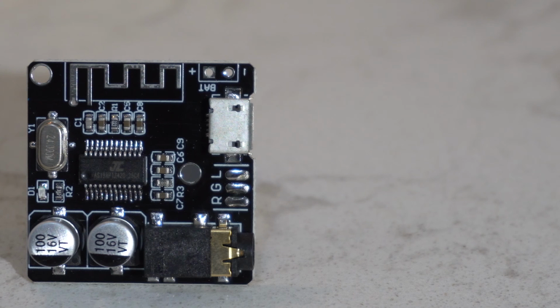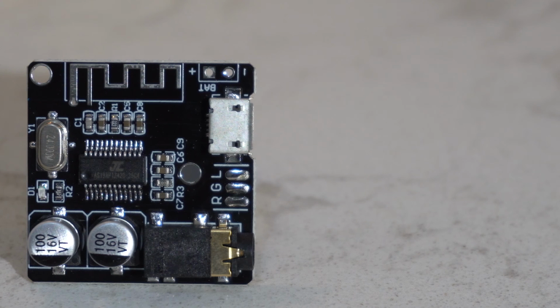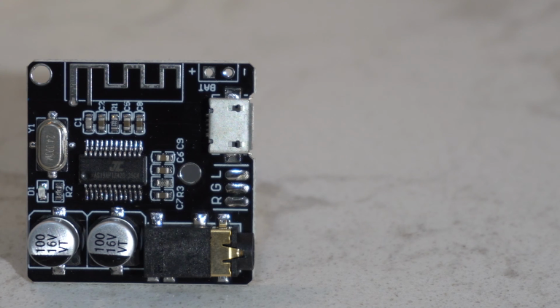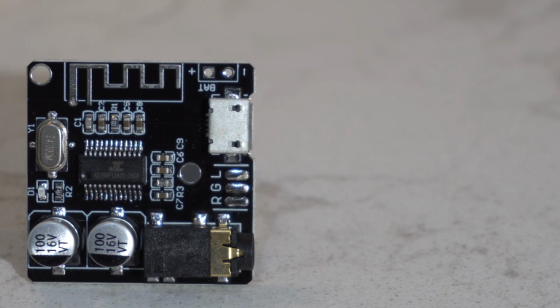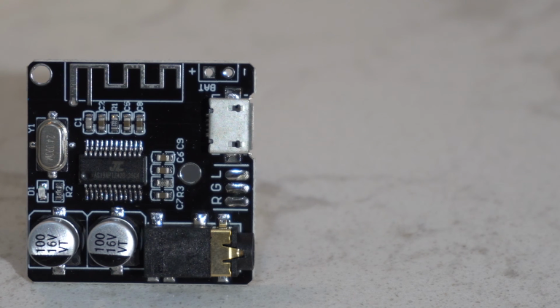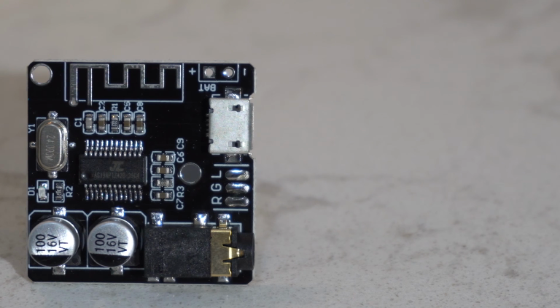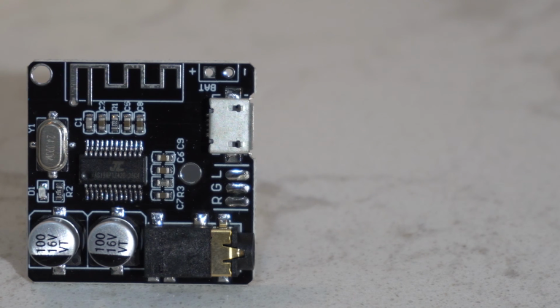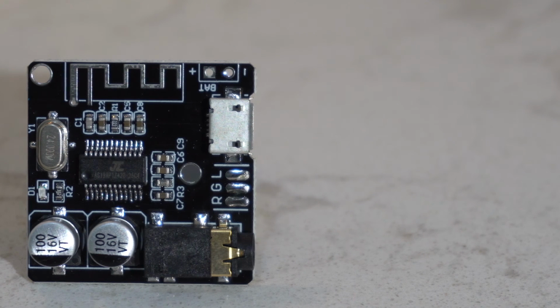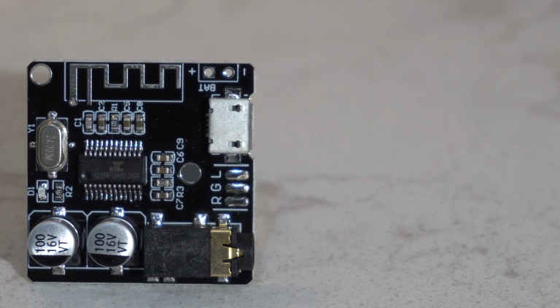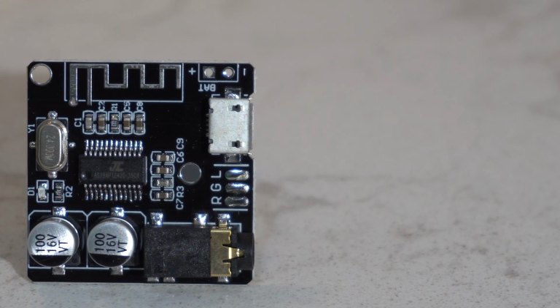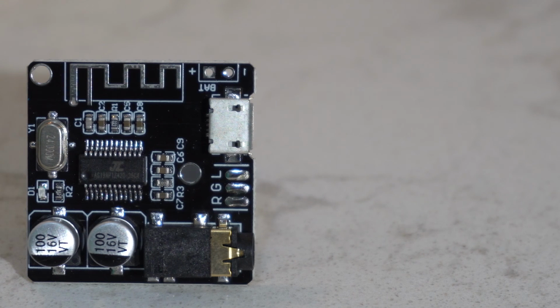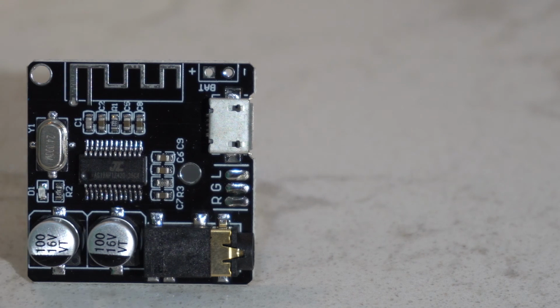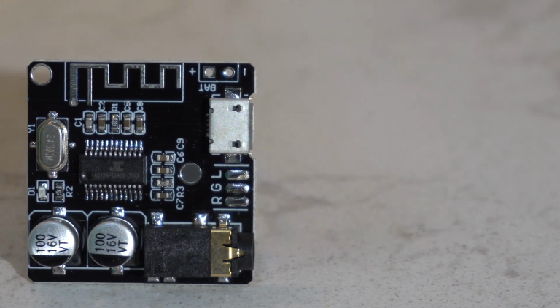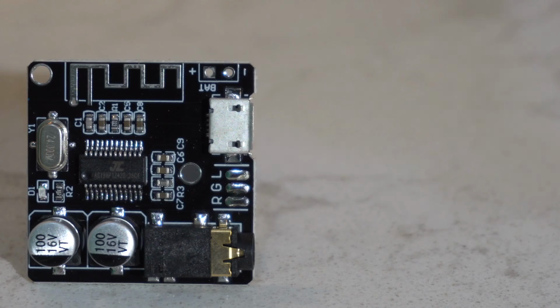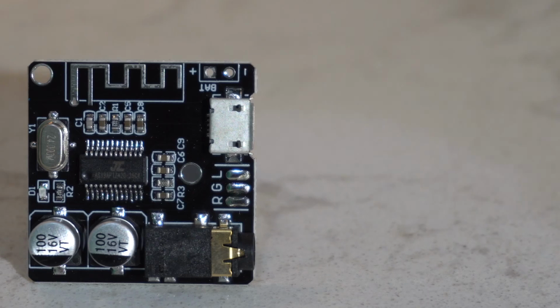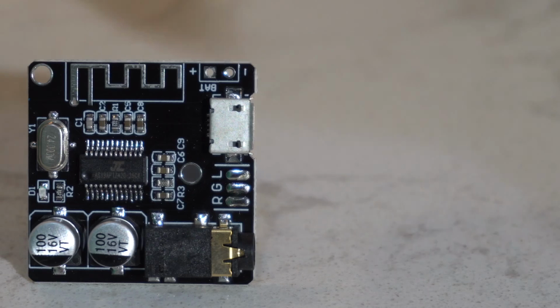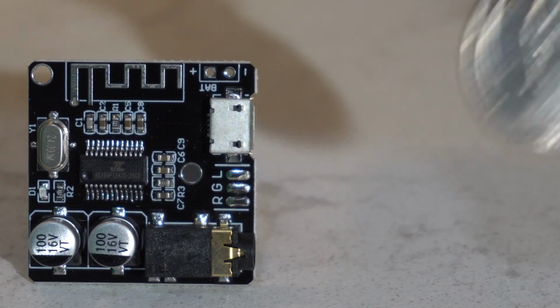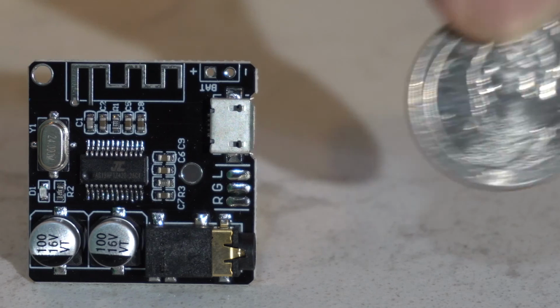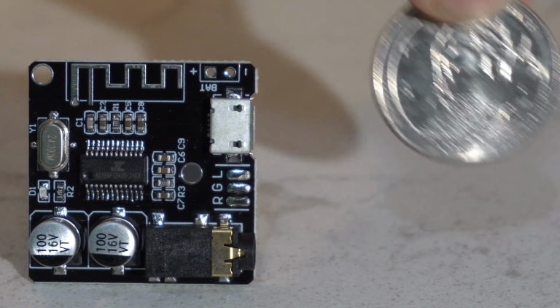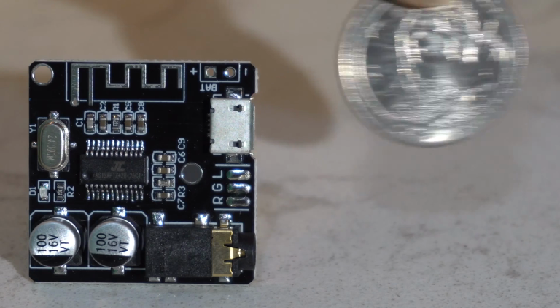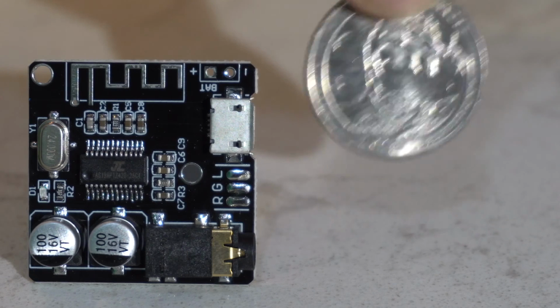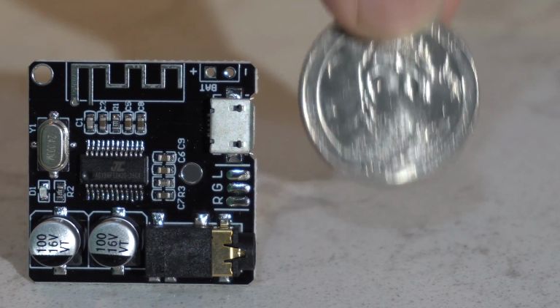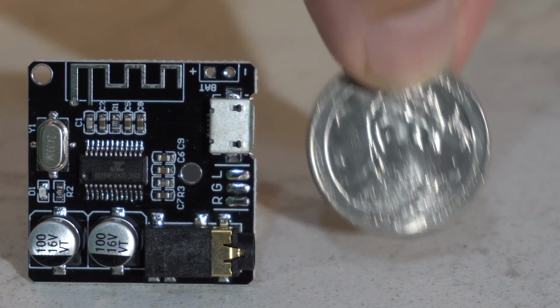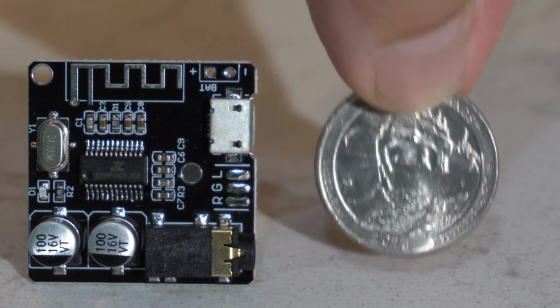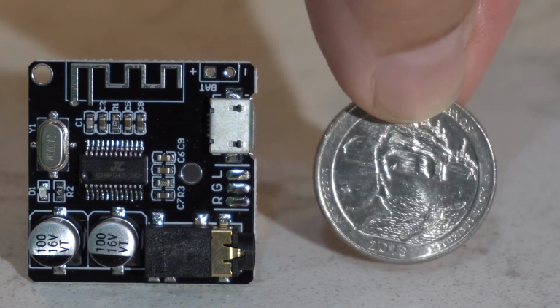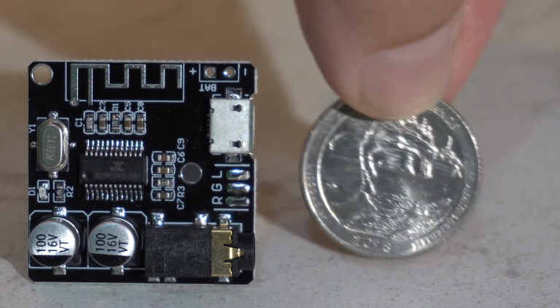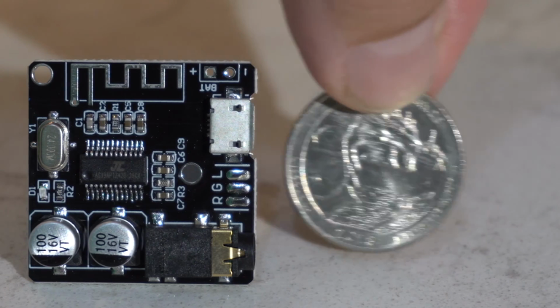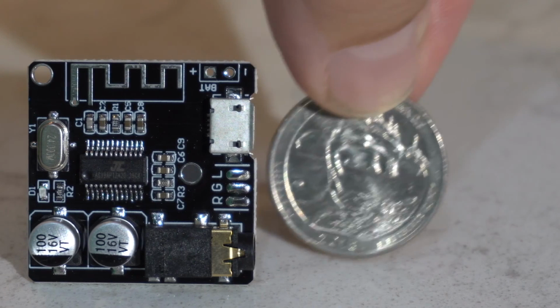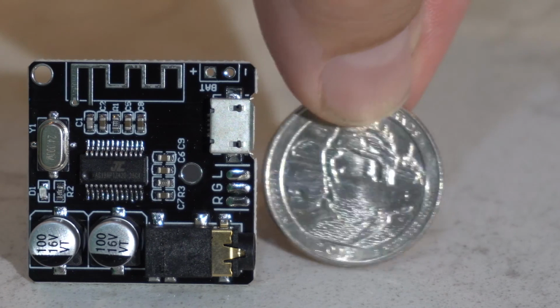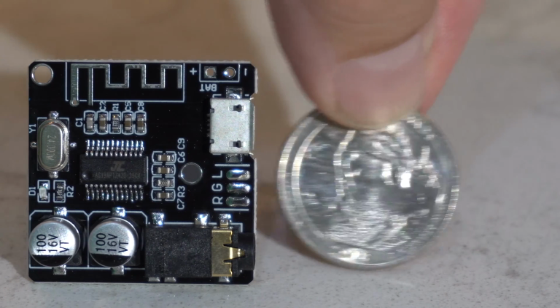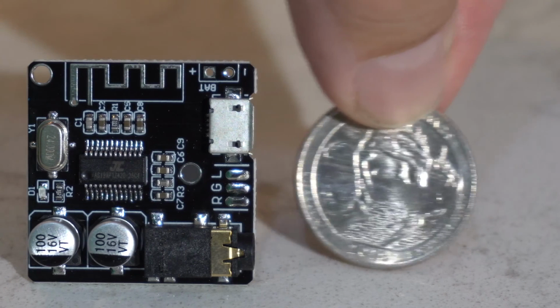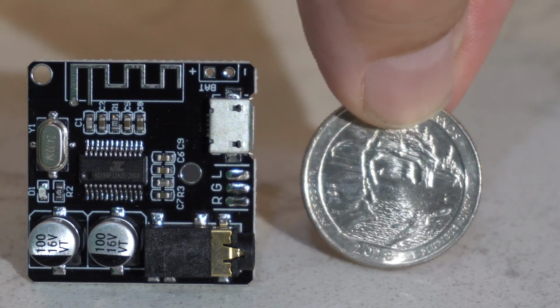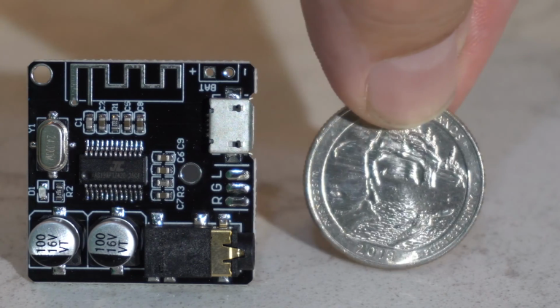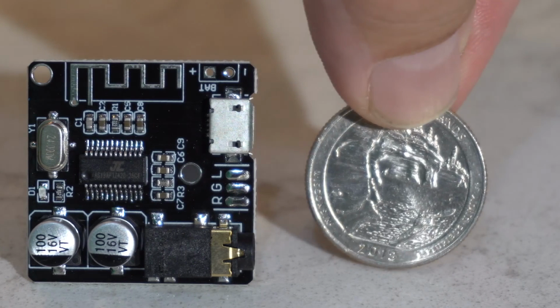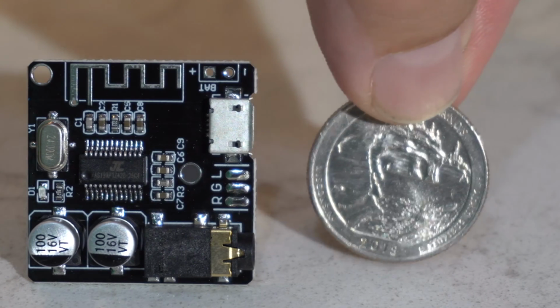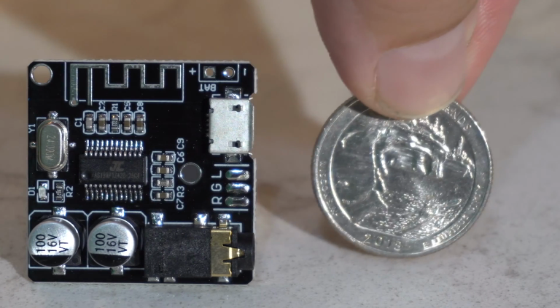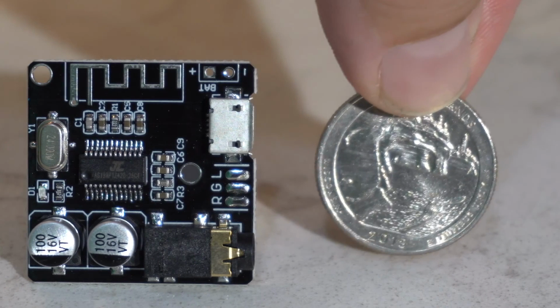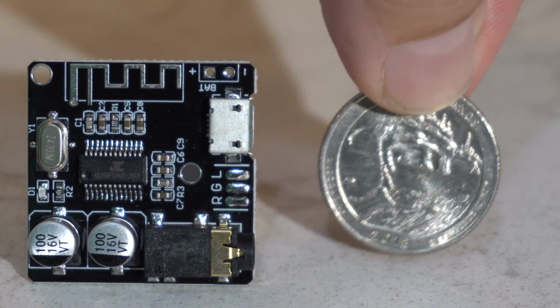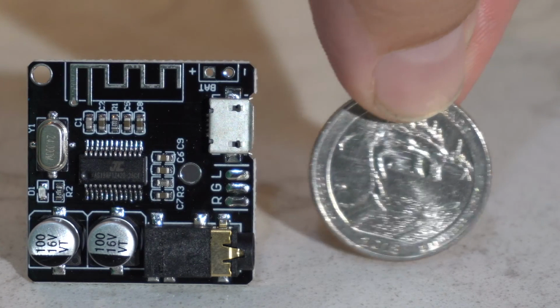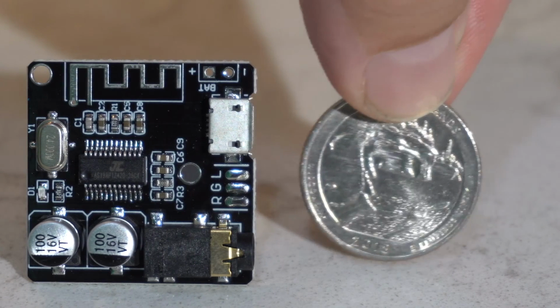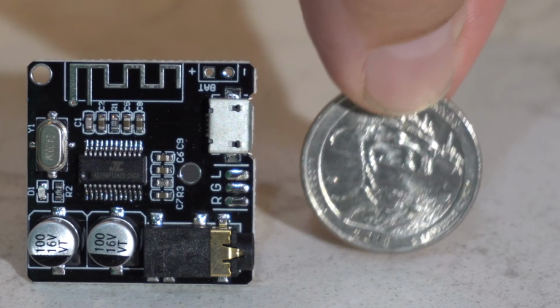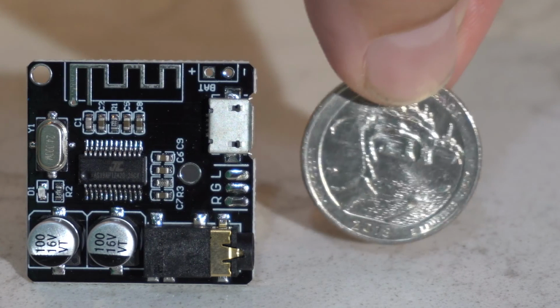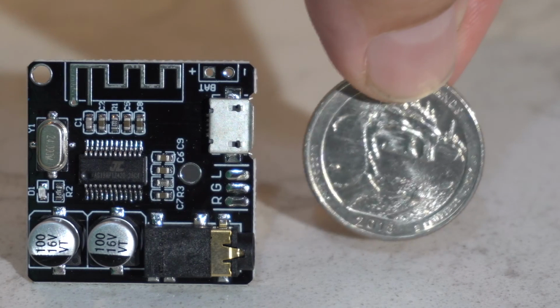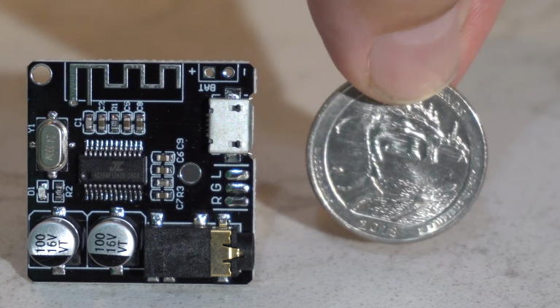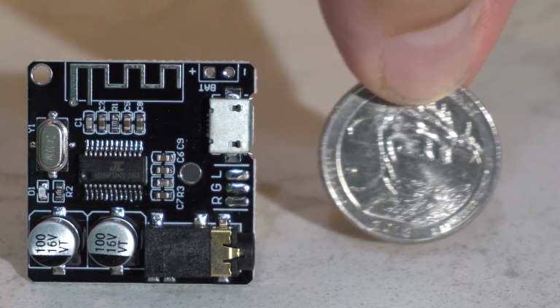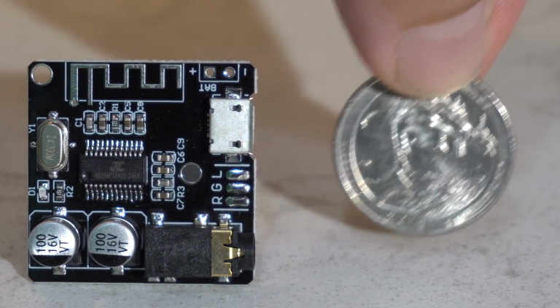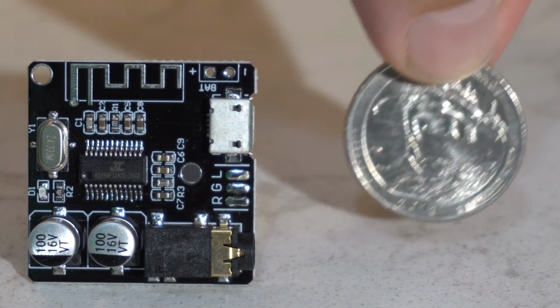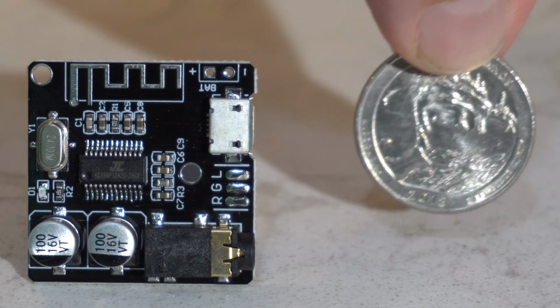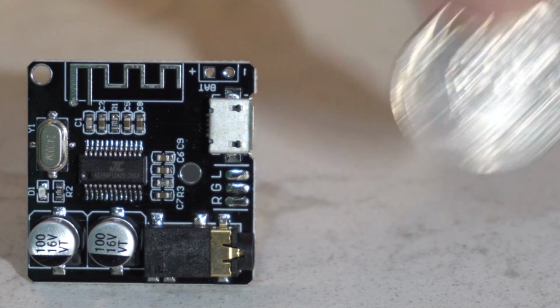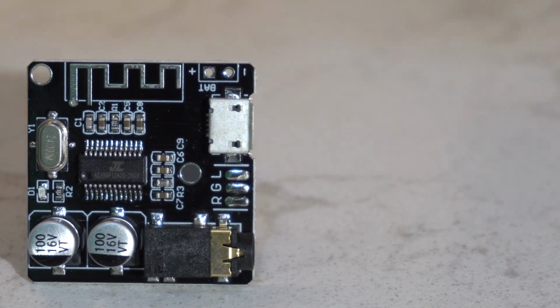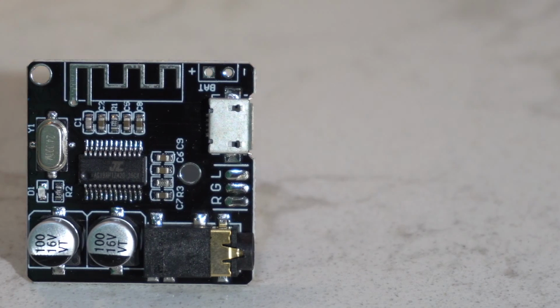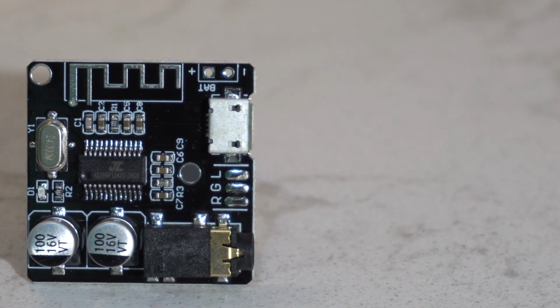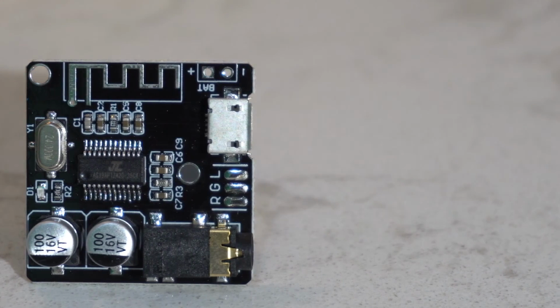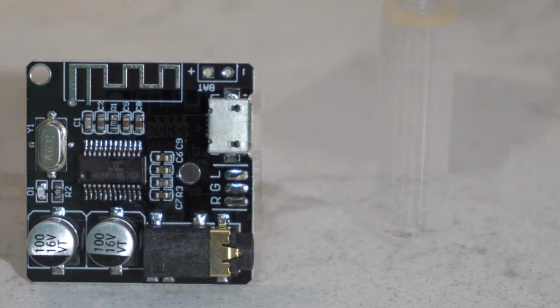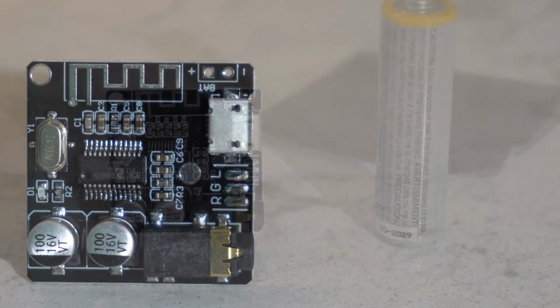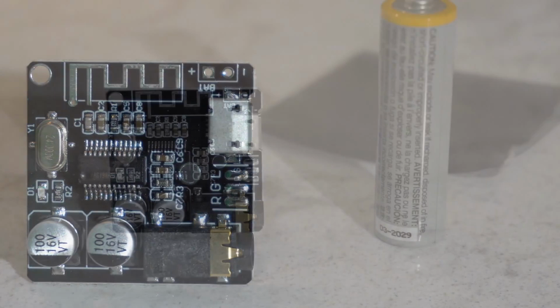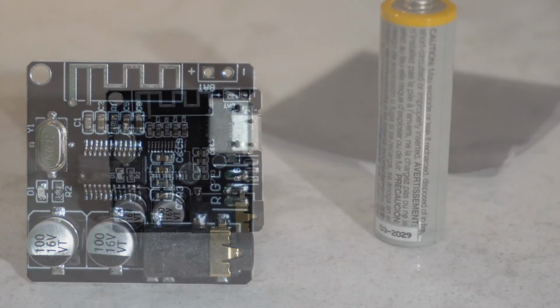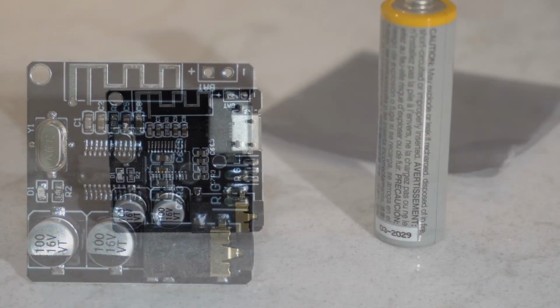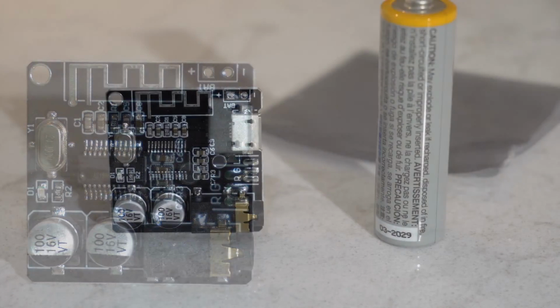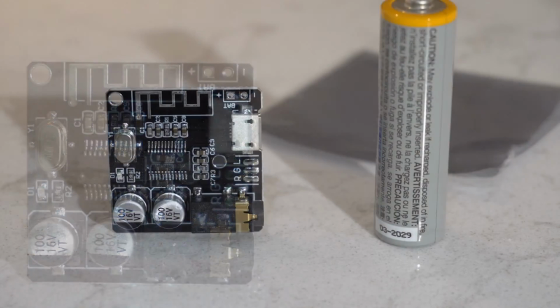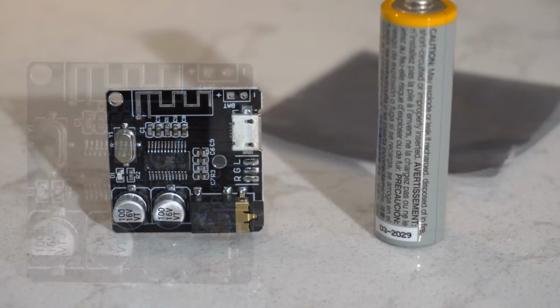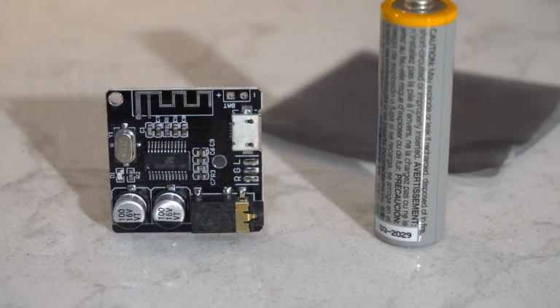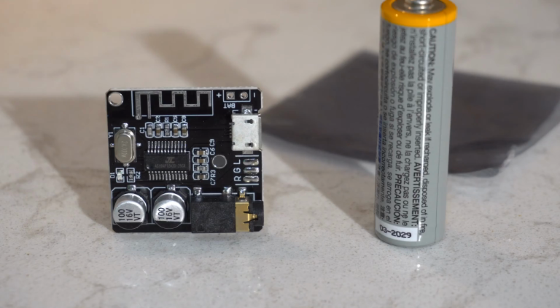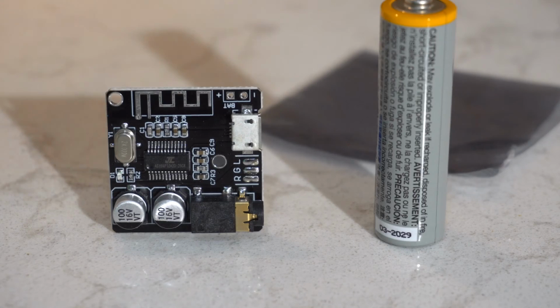Look at the size of this thing — it's not much bigger than a quarter, and it's dwarfed by a AA battery or a pack of gum.